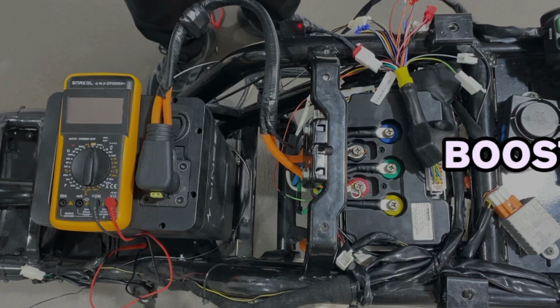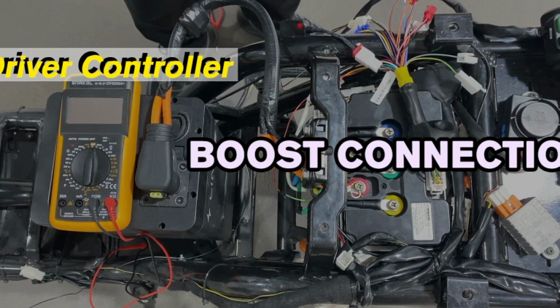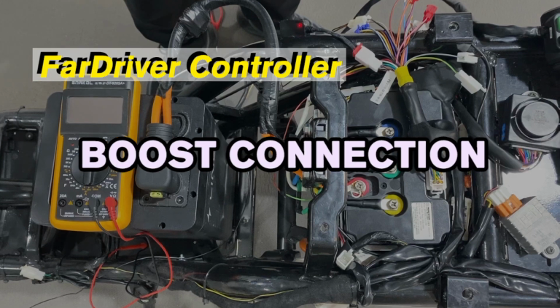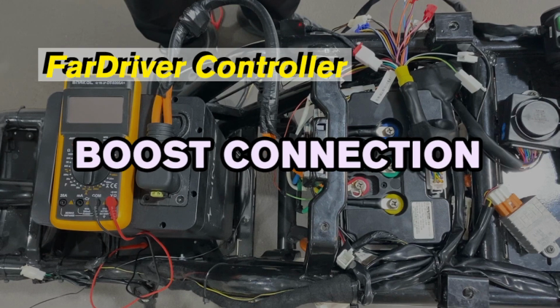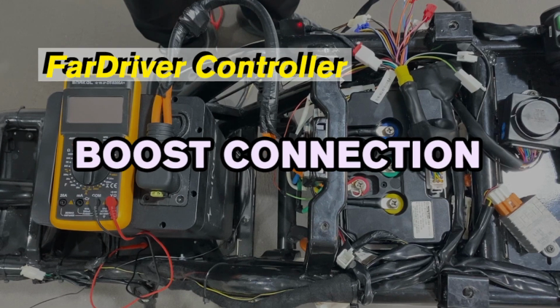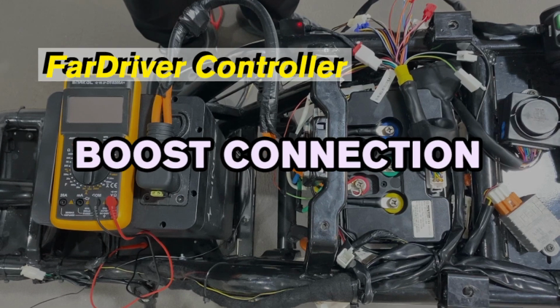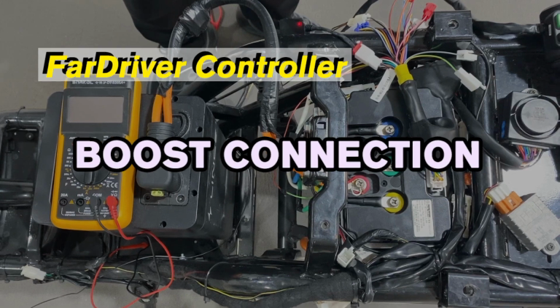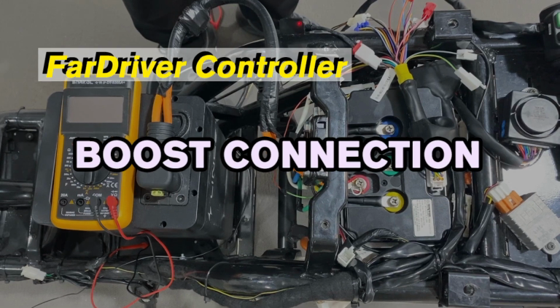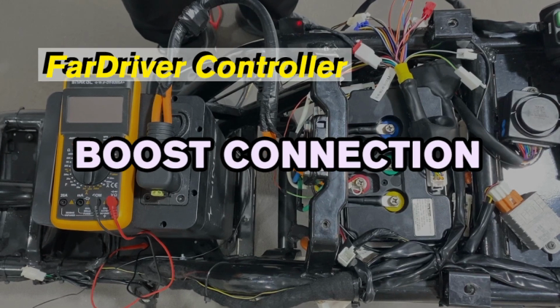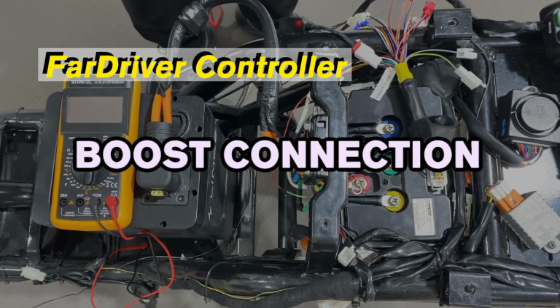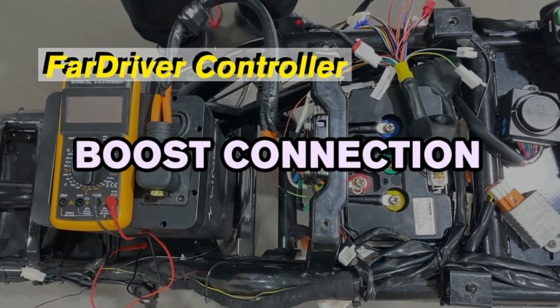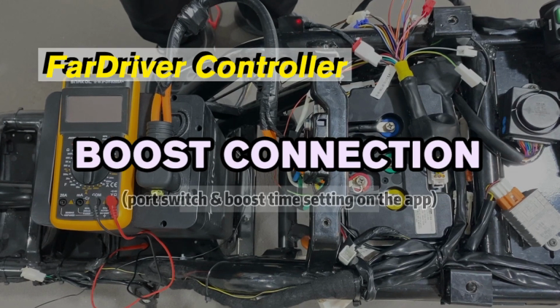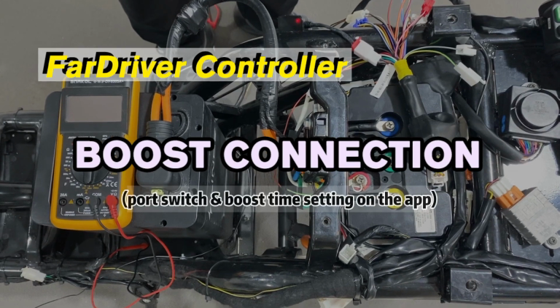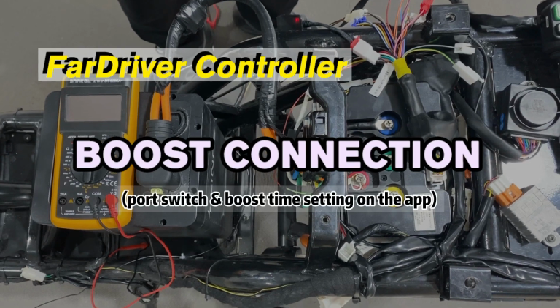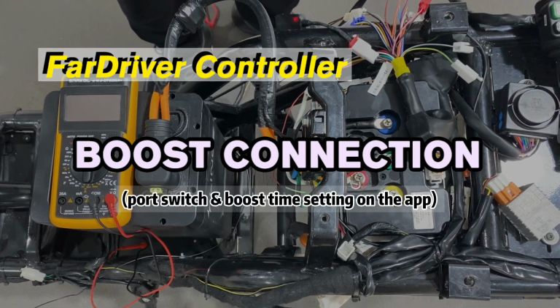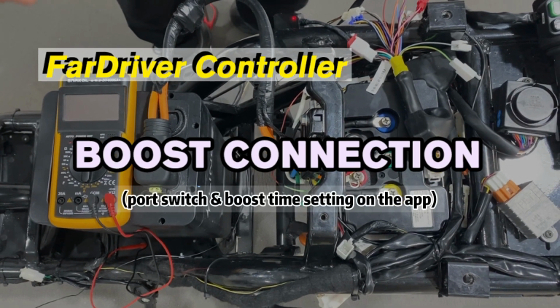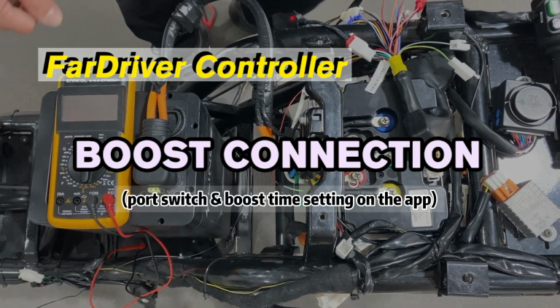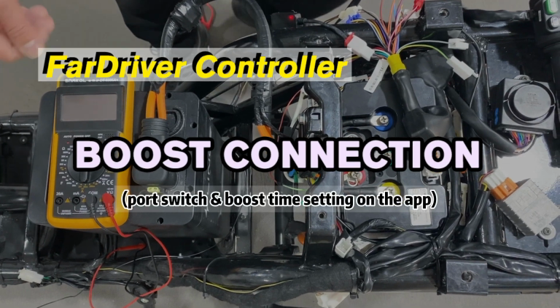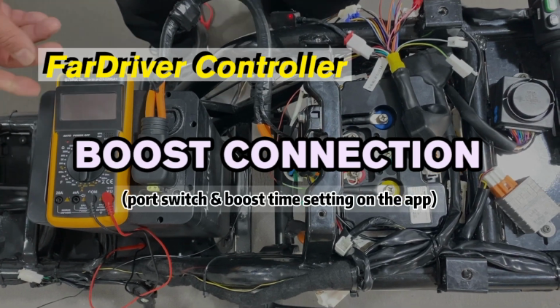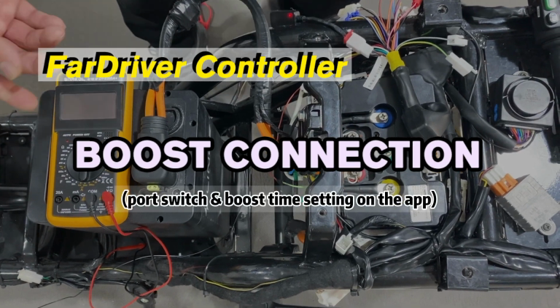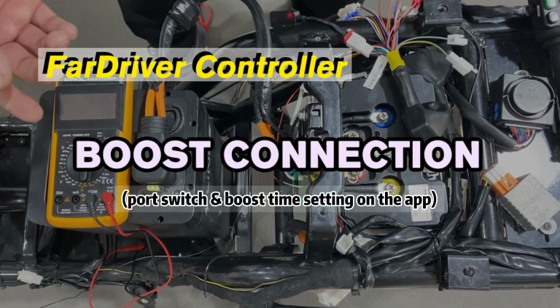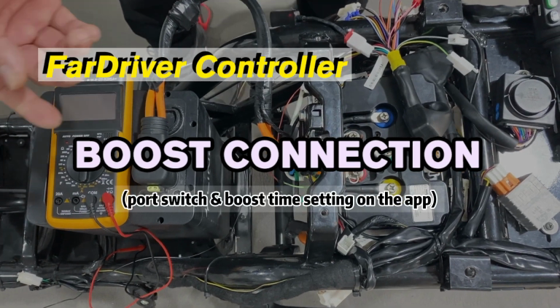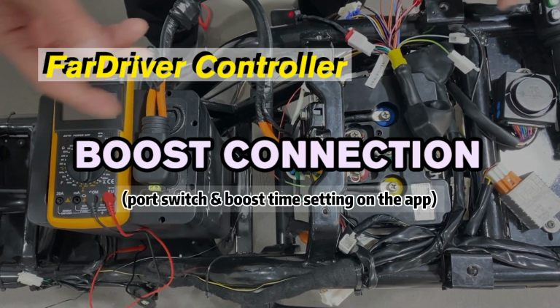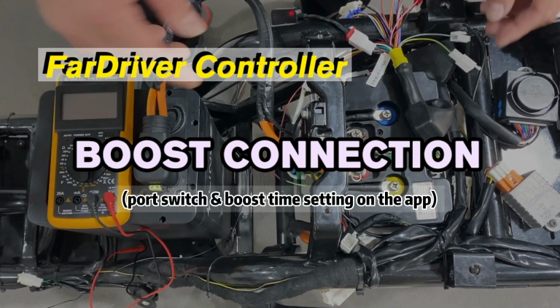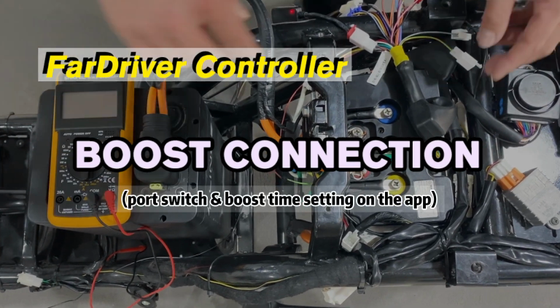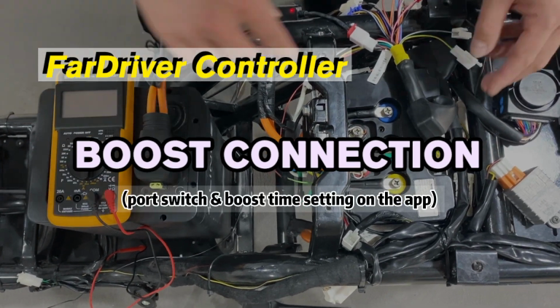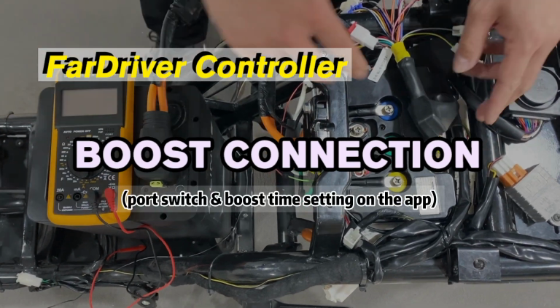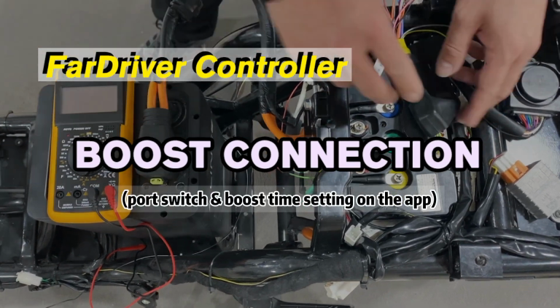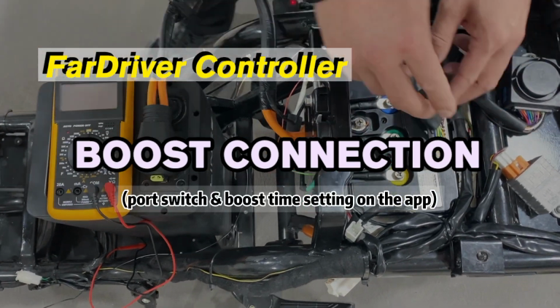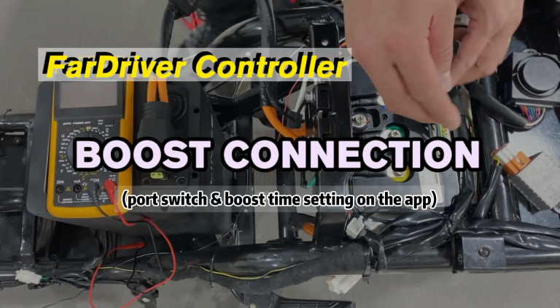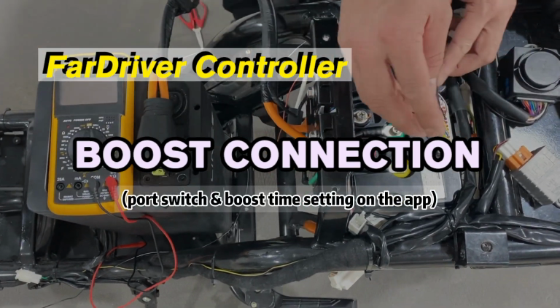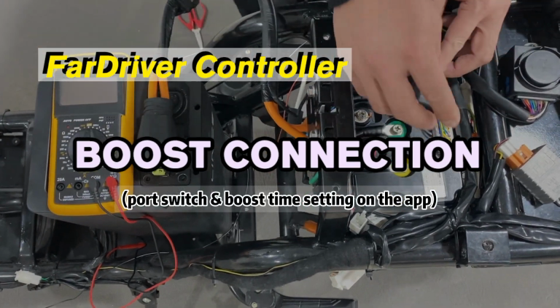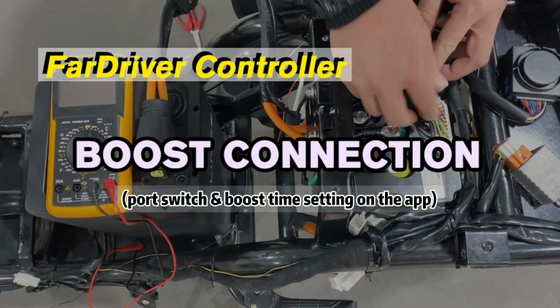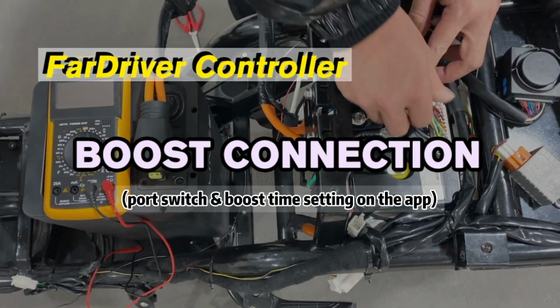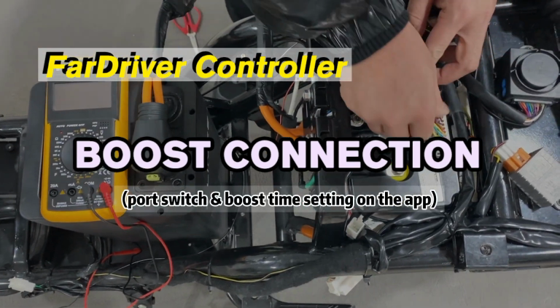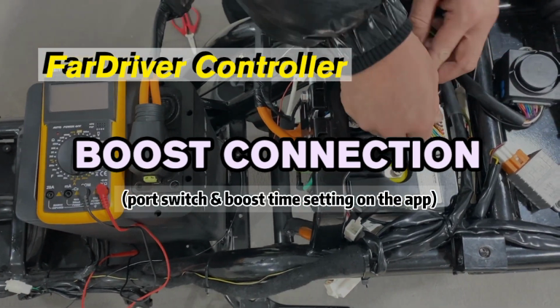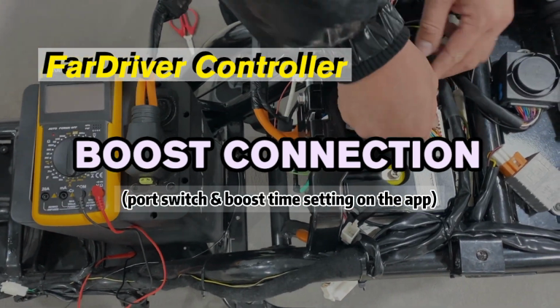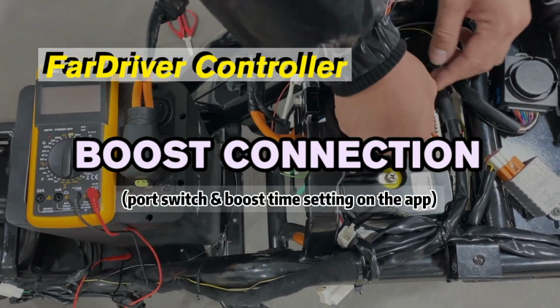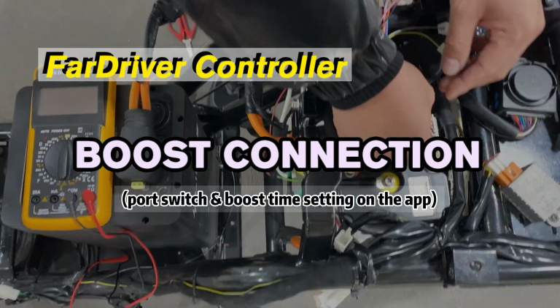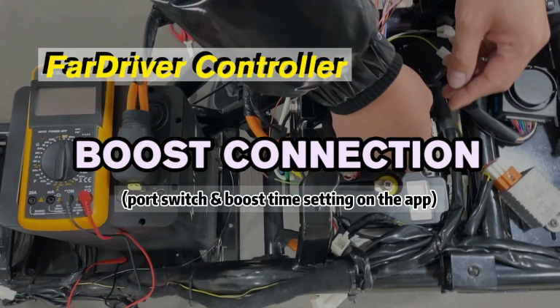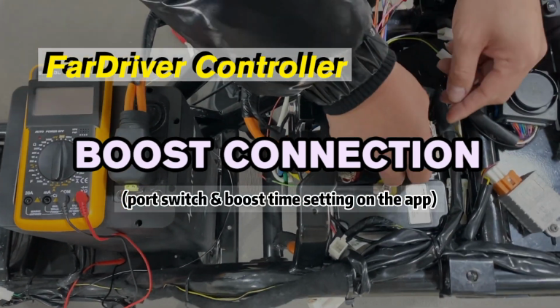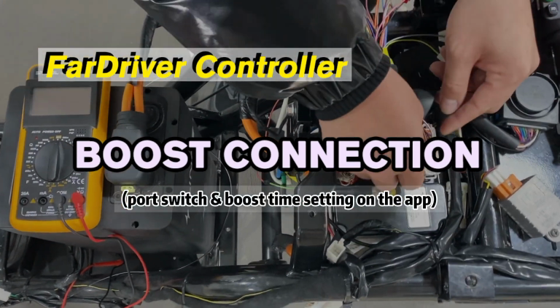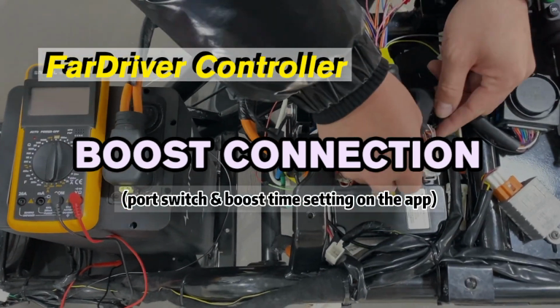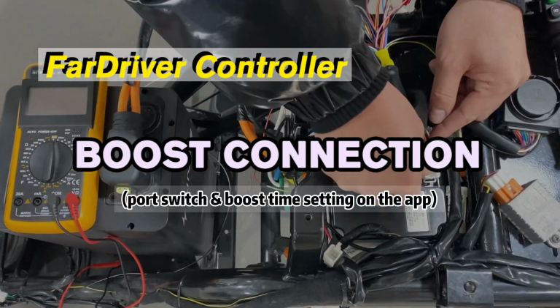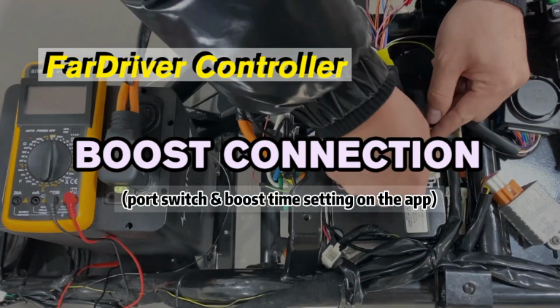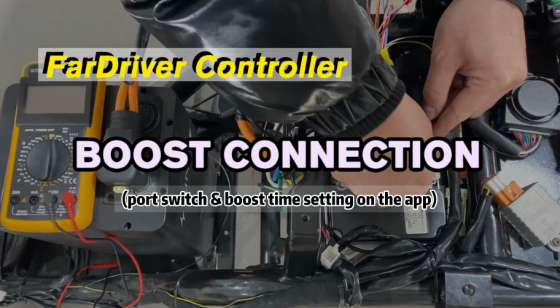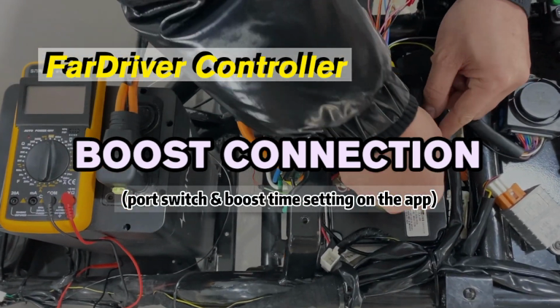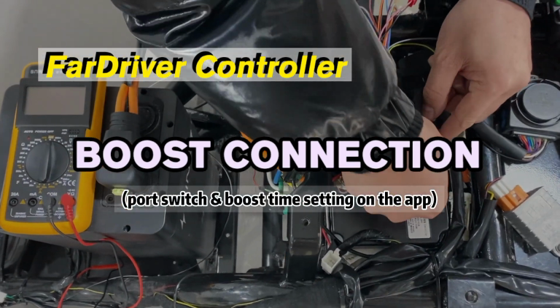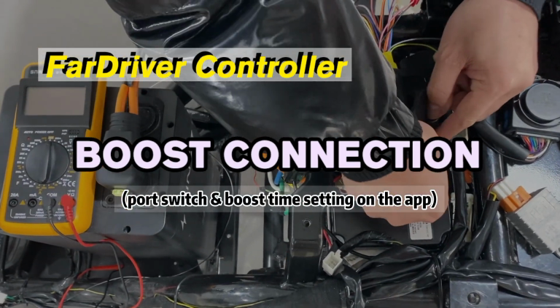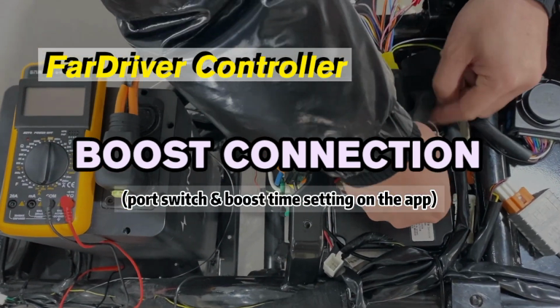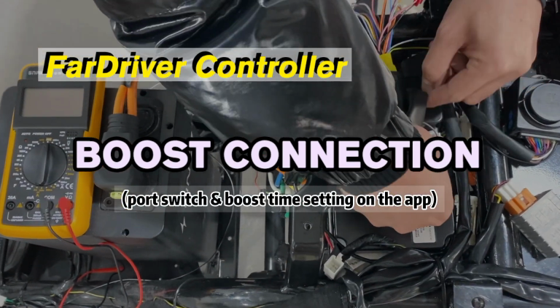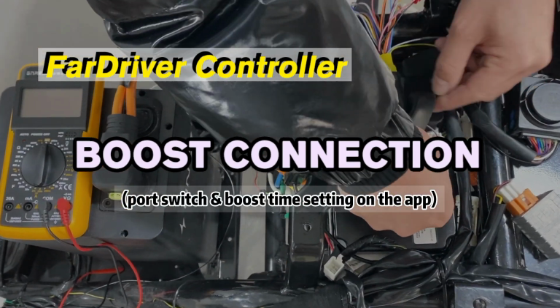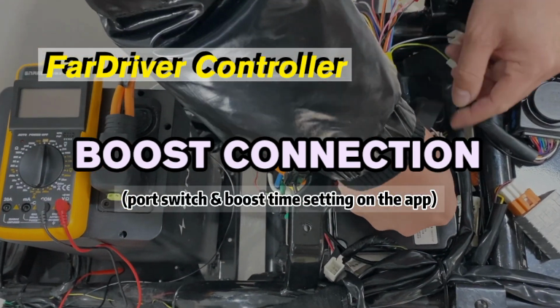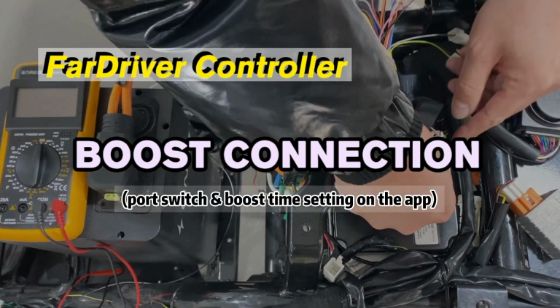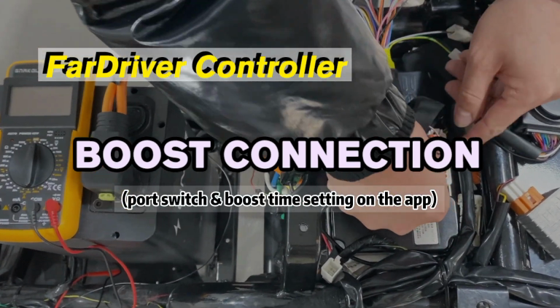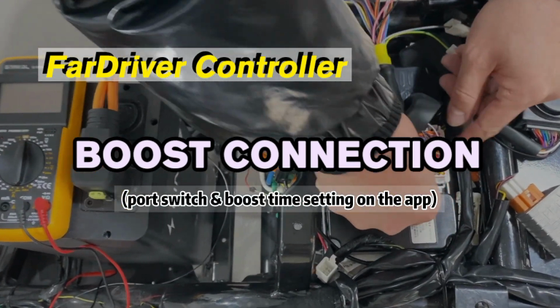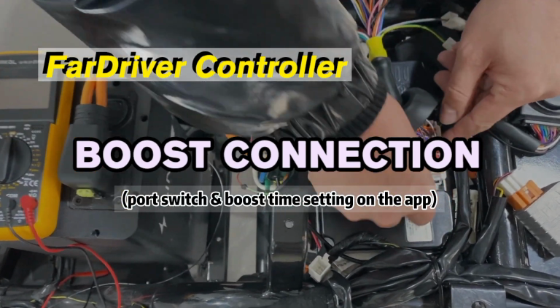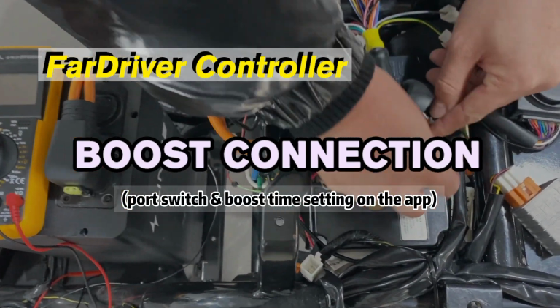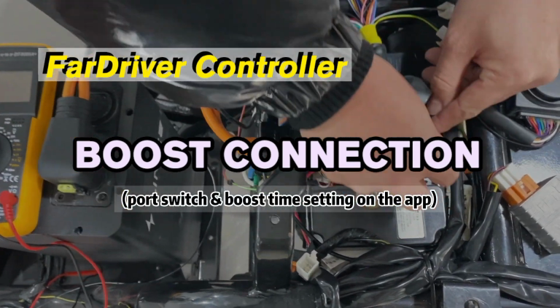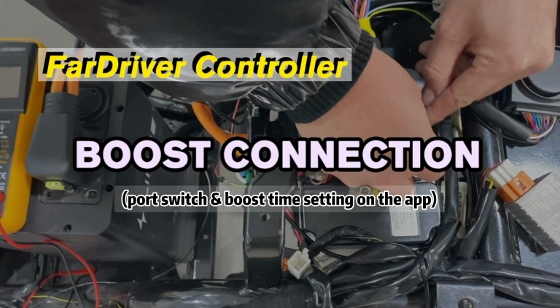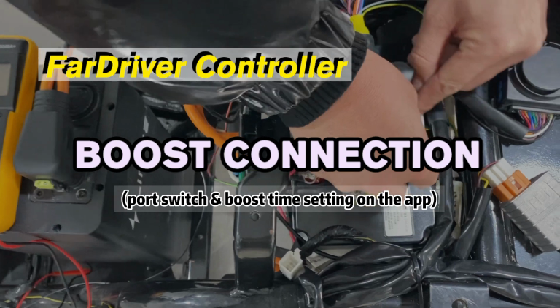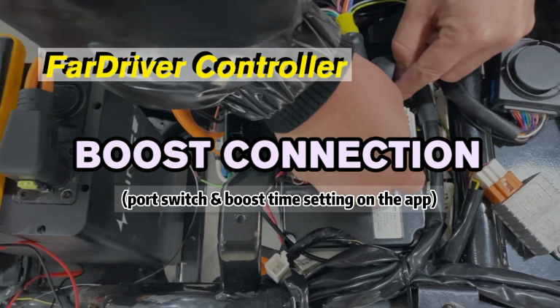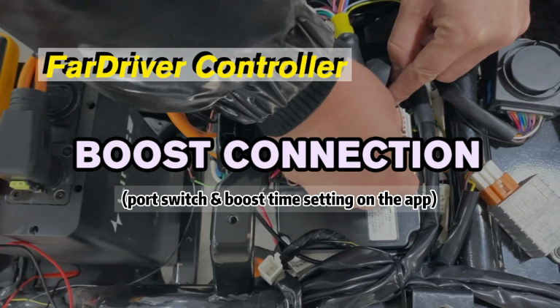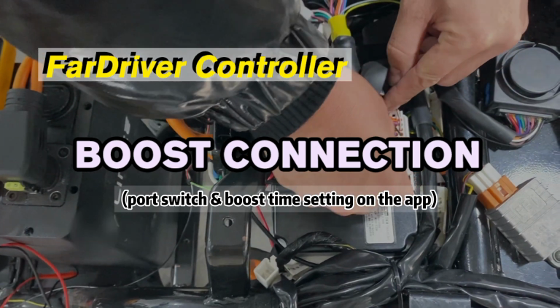Hello everyone, in today's video, I'll explain how to enable the boost function of FireDriver controller.